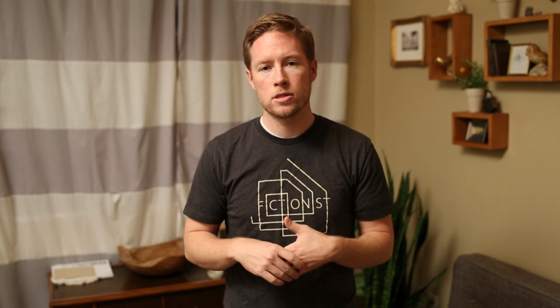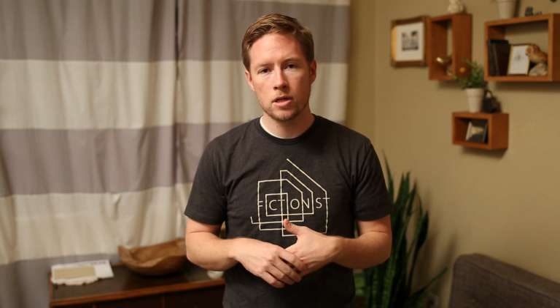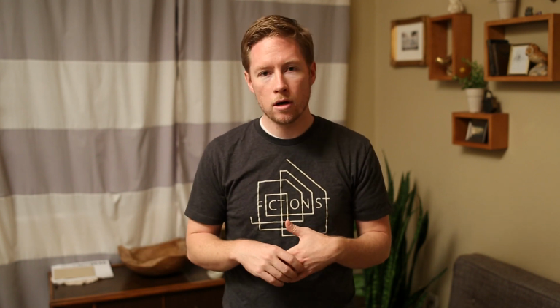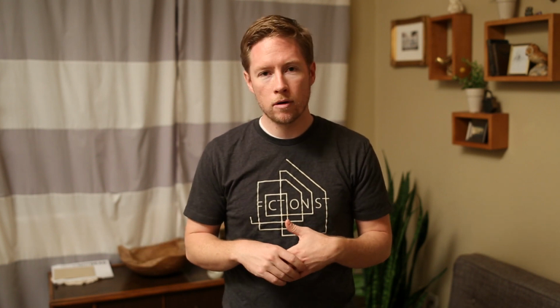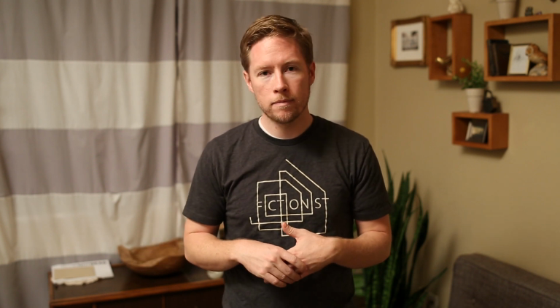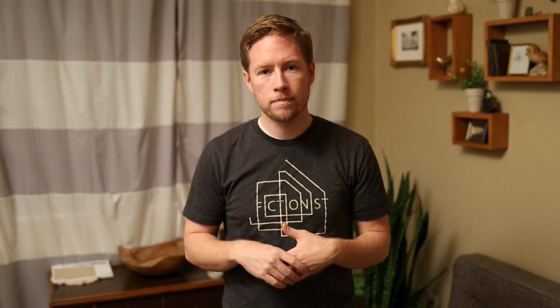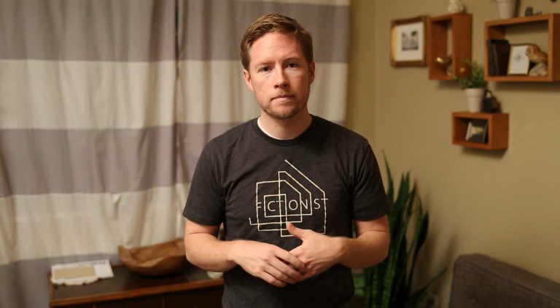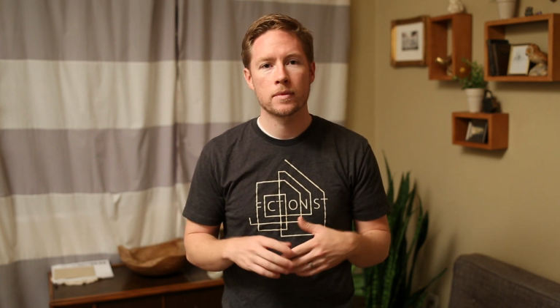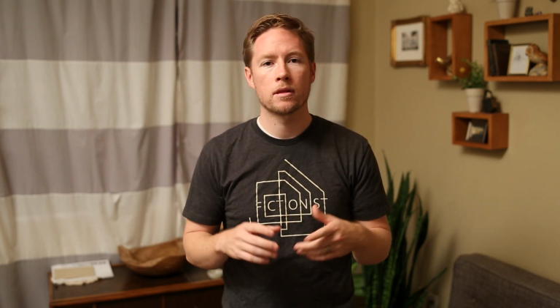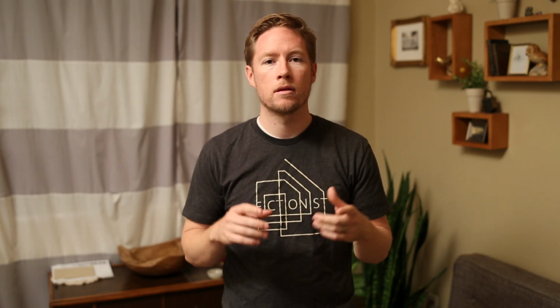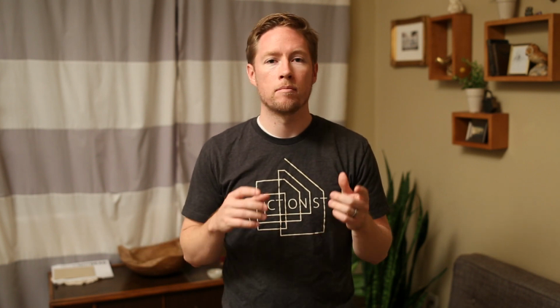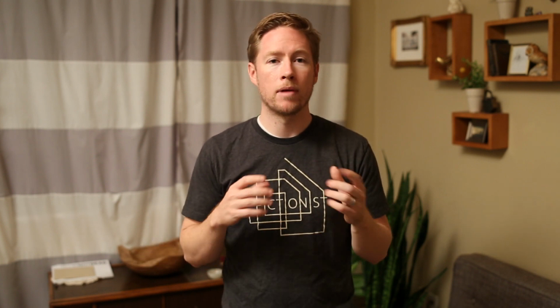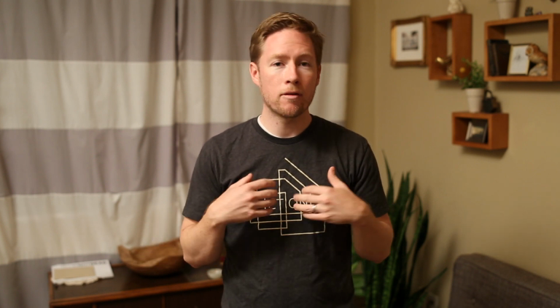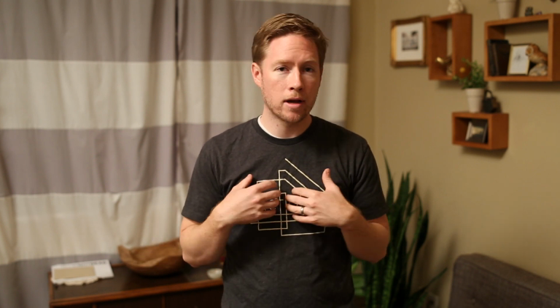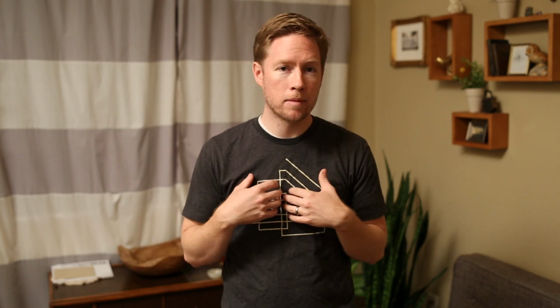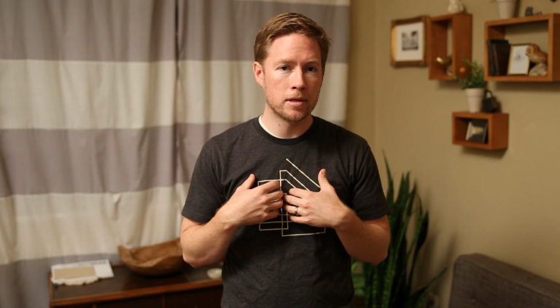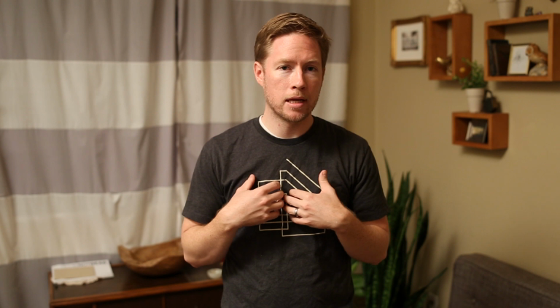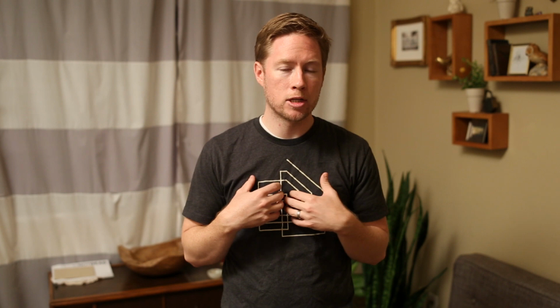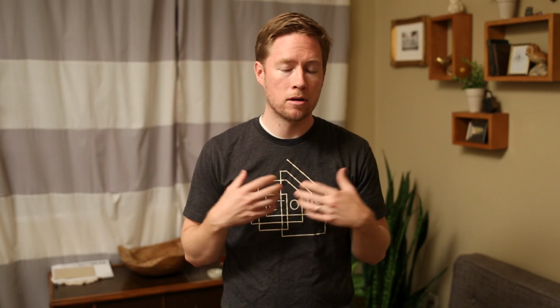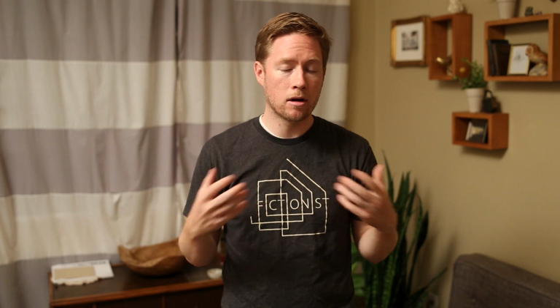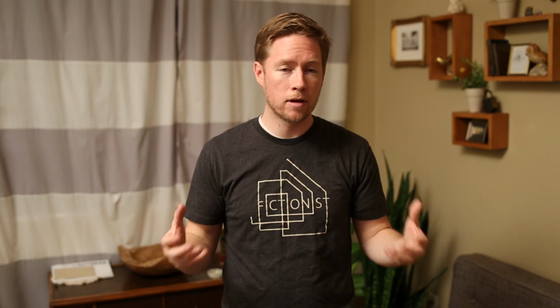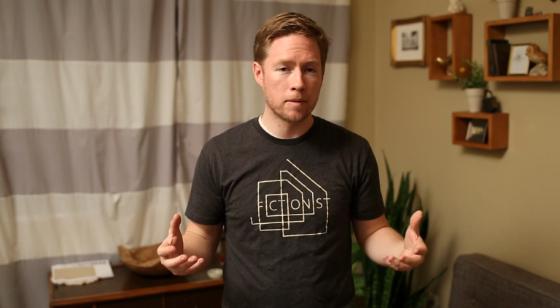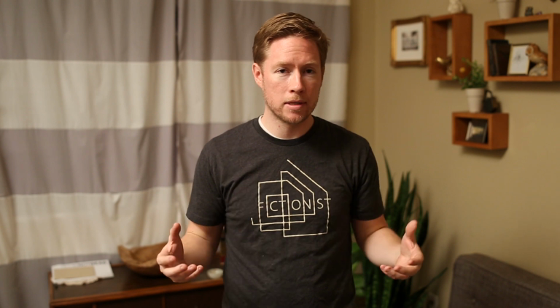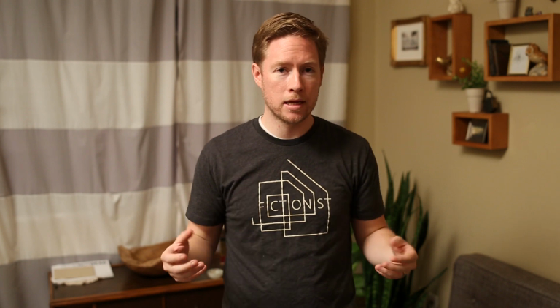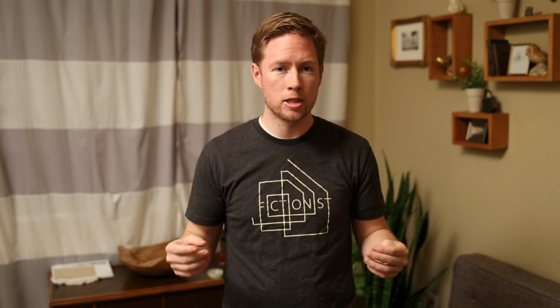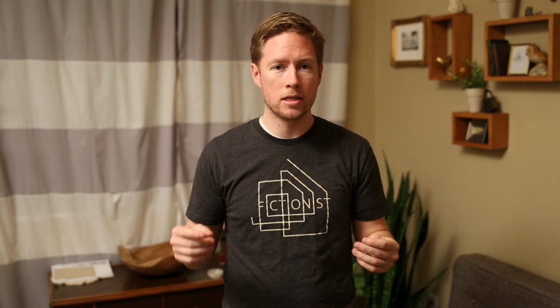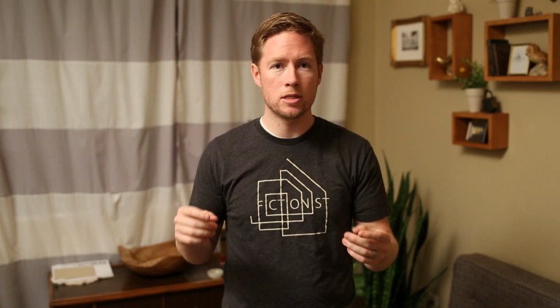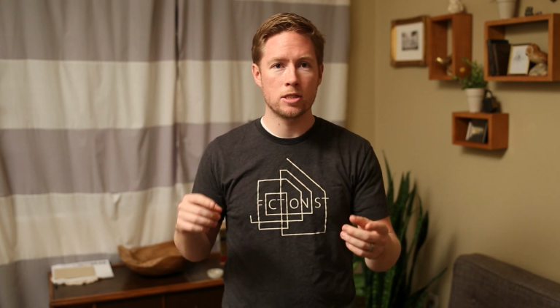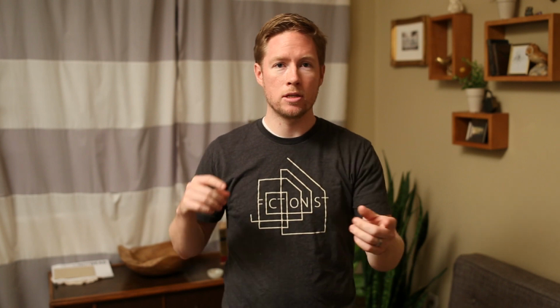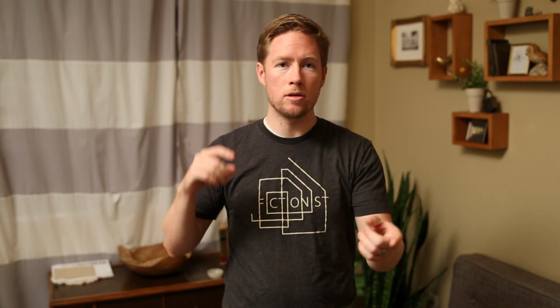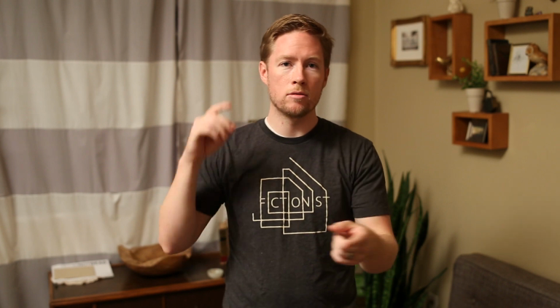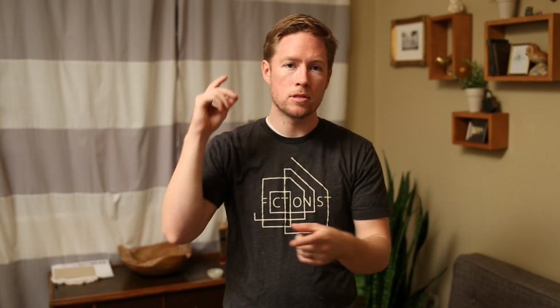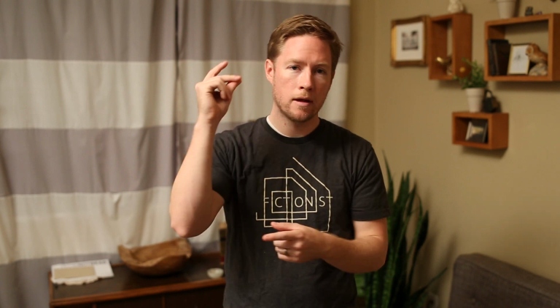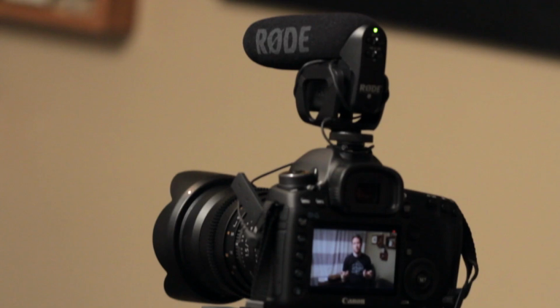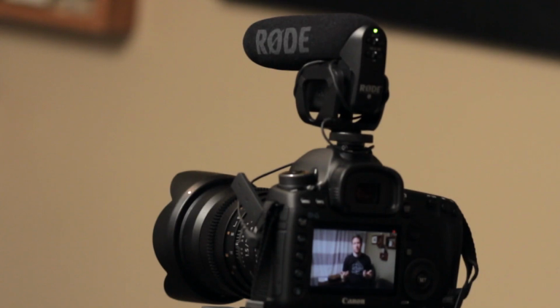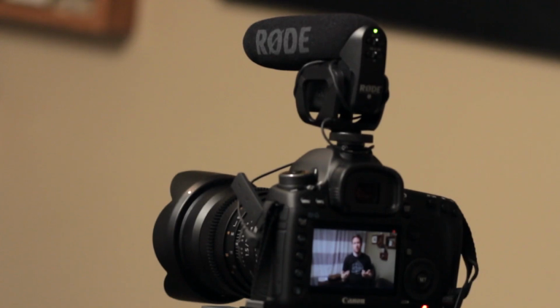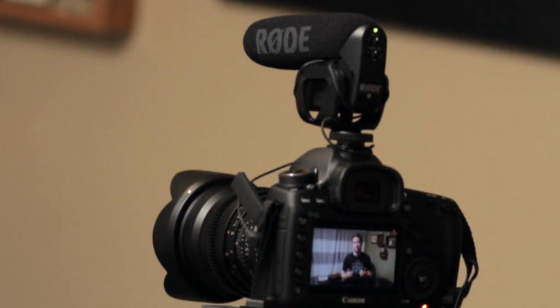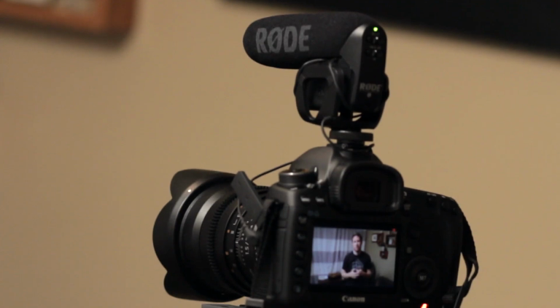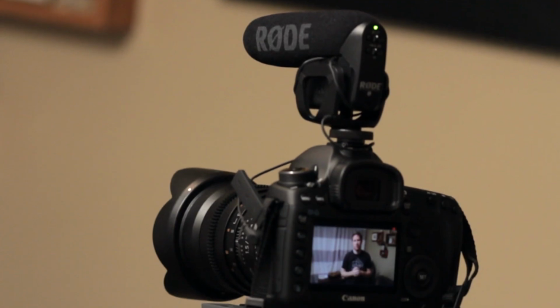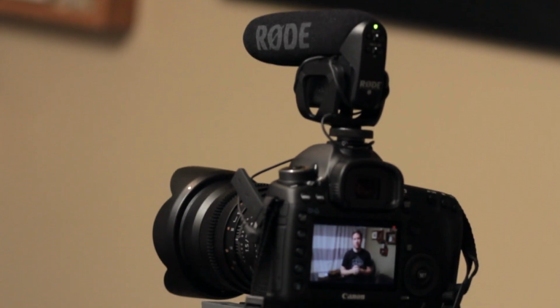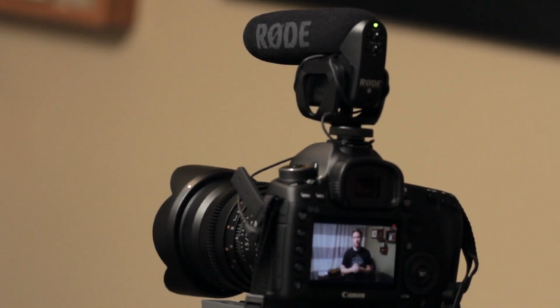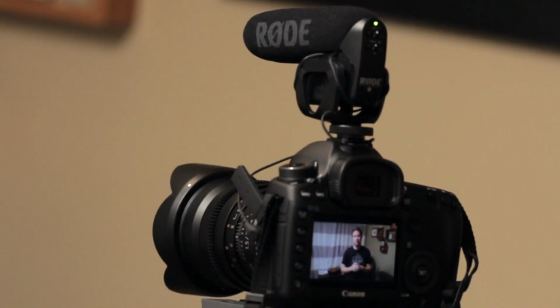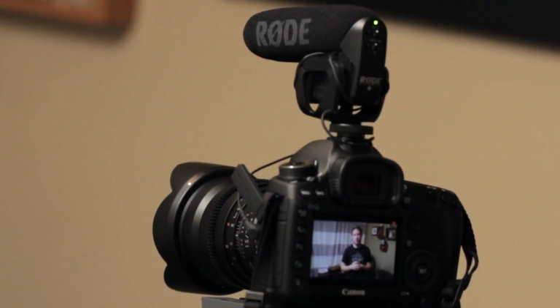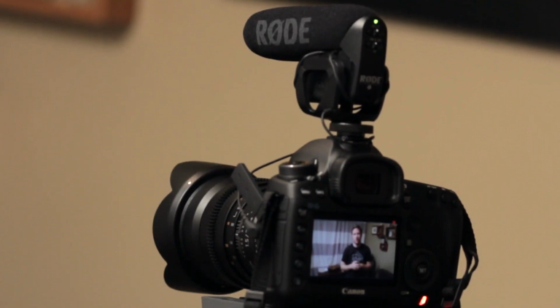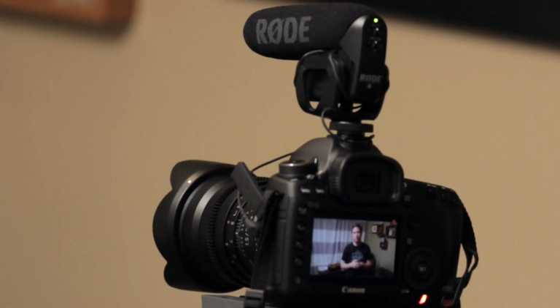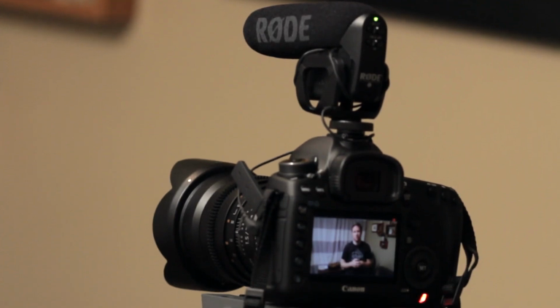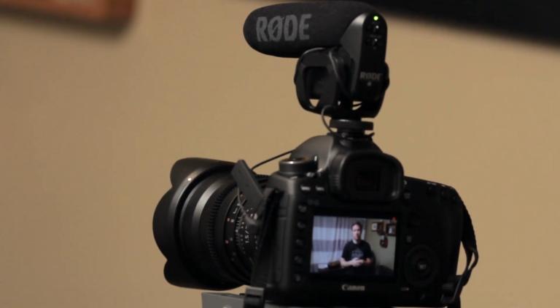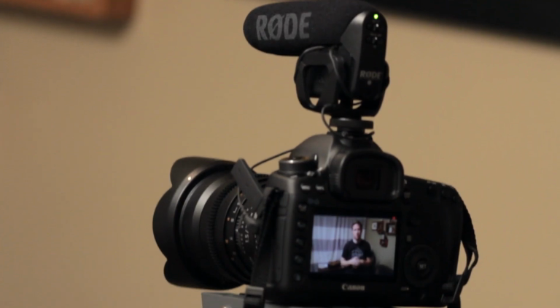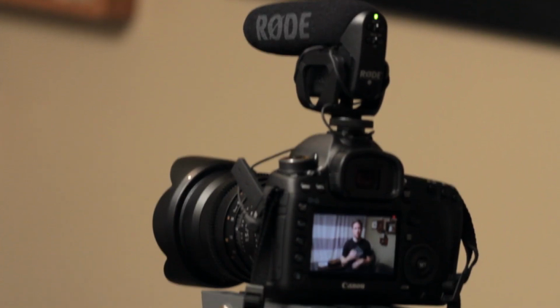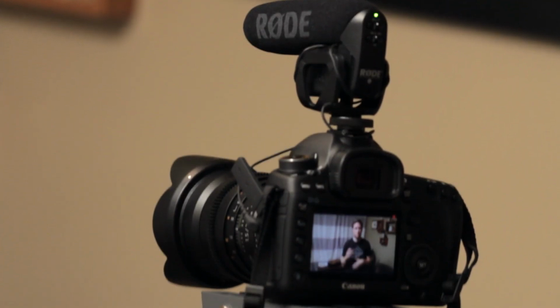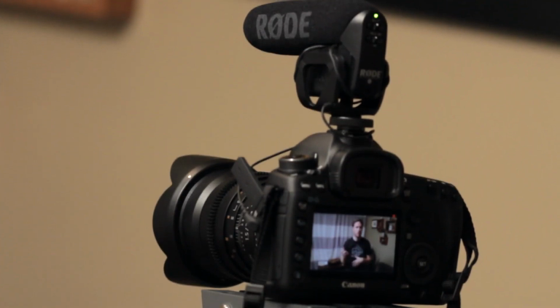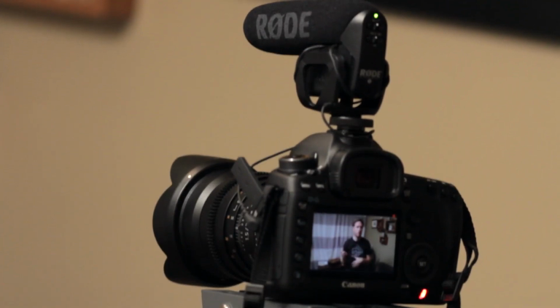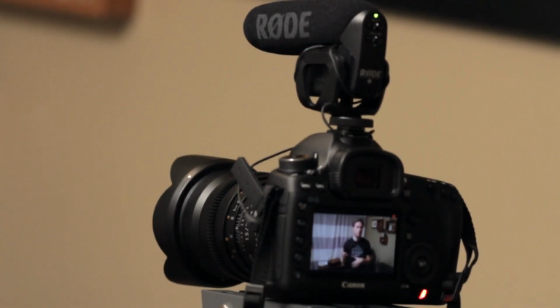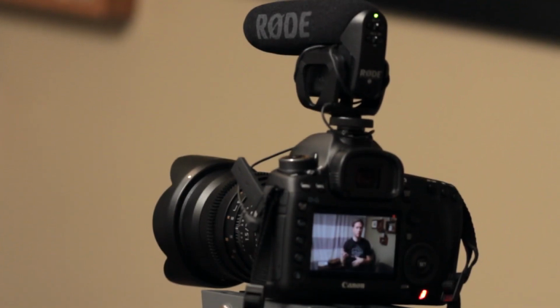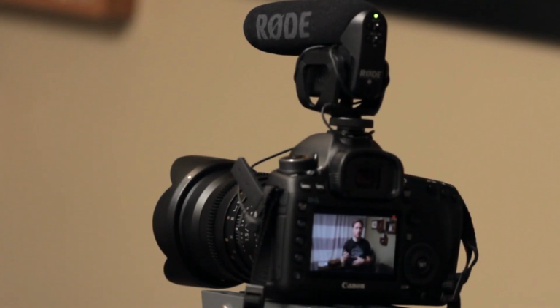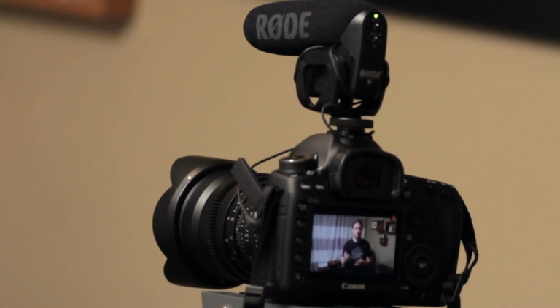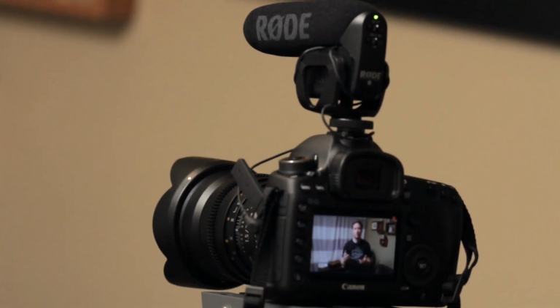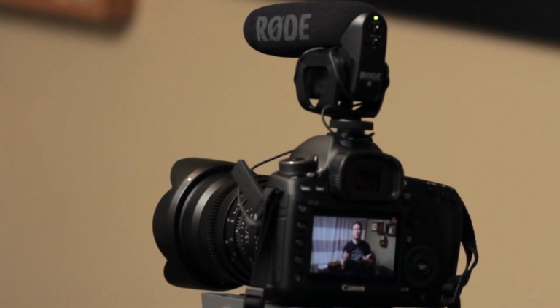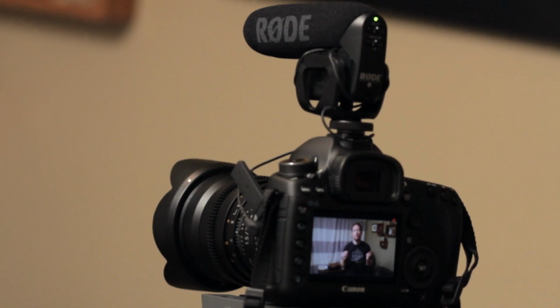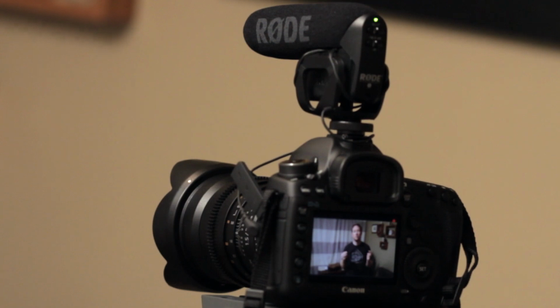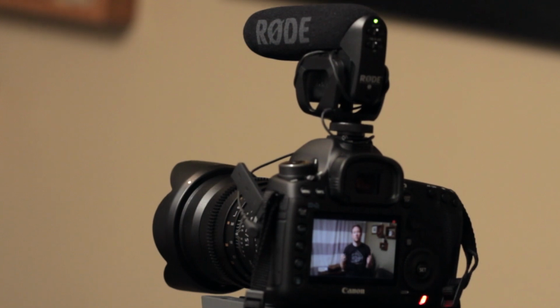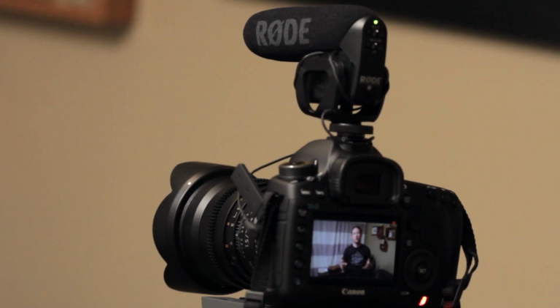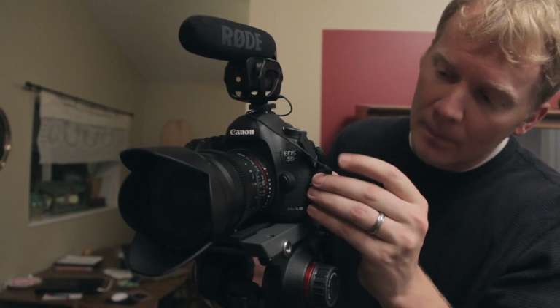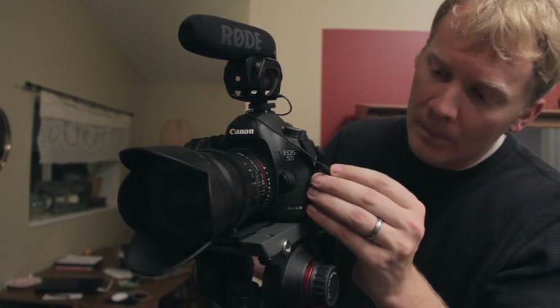It's not the way you really want to record sound for an interview or a vlog or anything like that. Our recommendation is to use the Rode VideoMic Pro, which we're going to switch to right now.